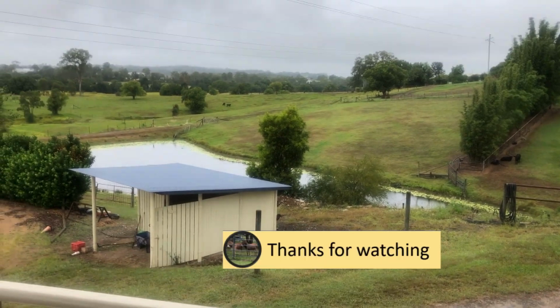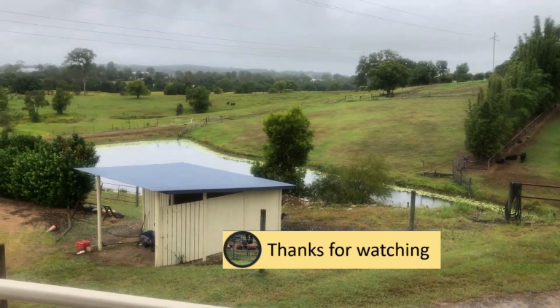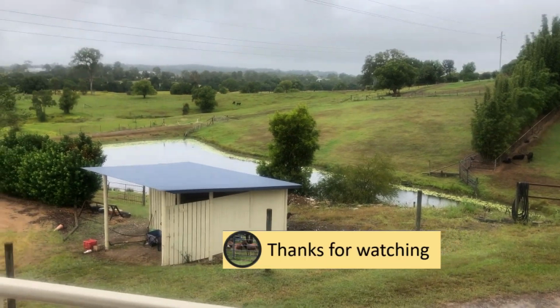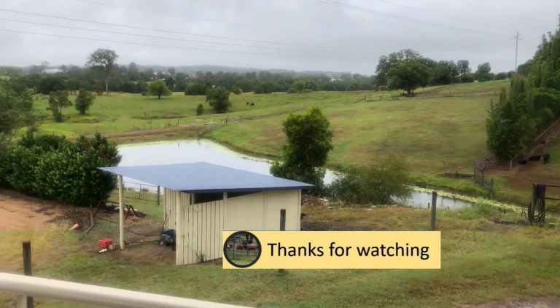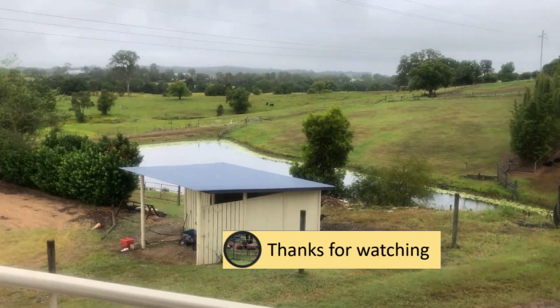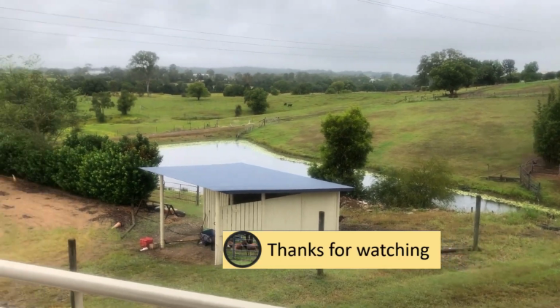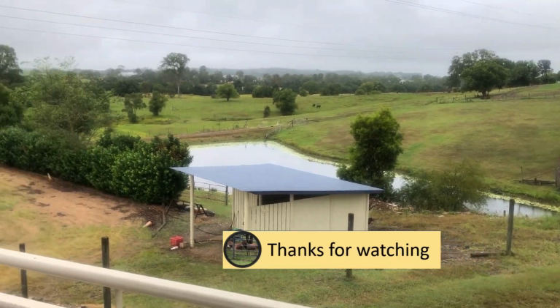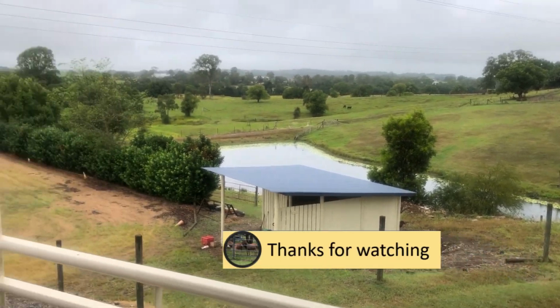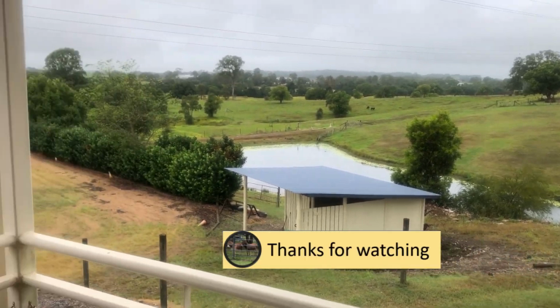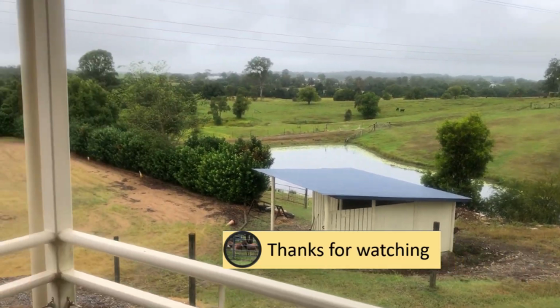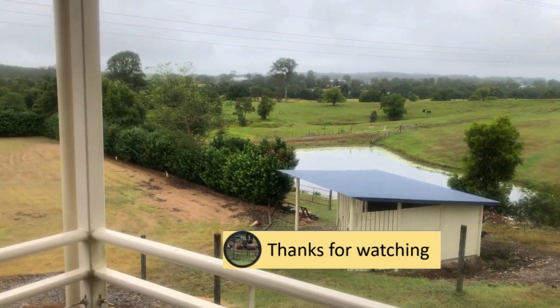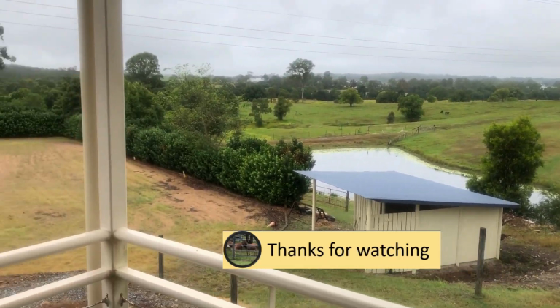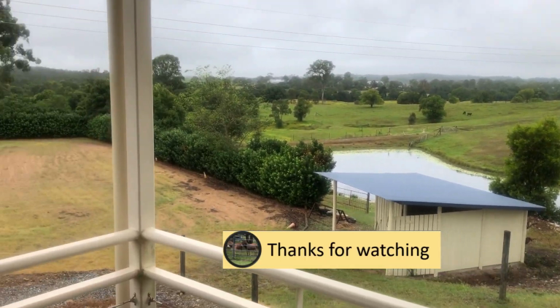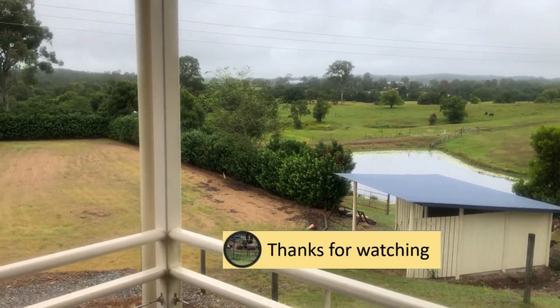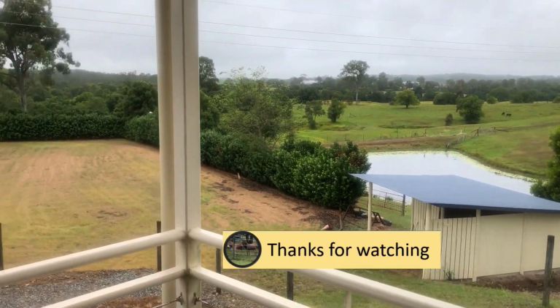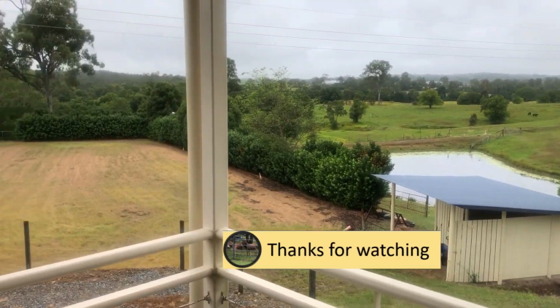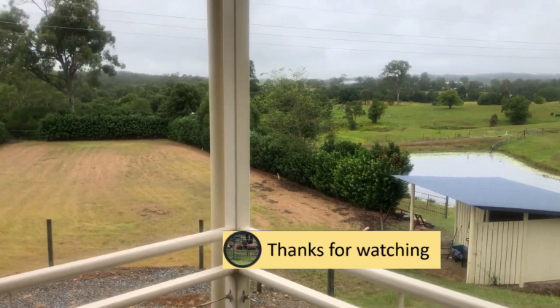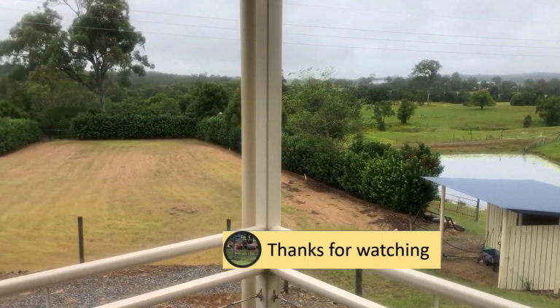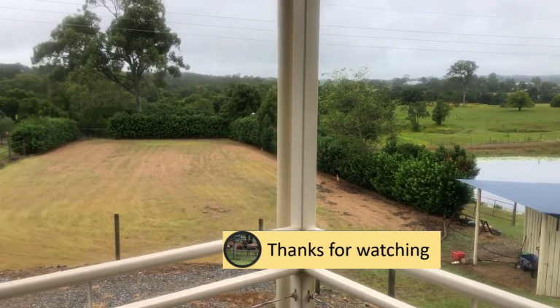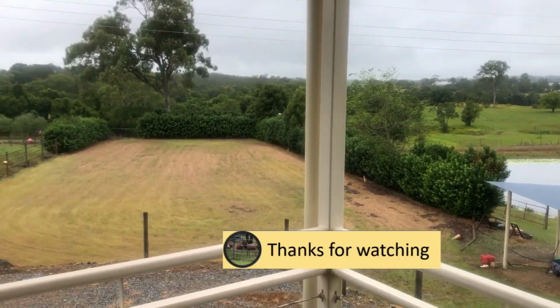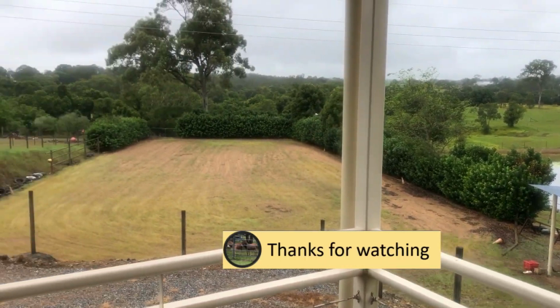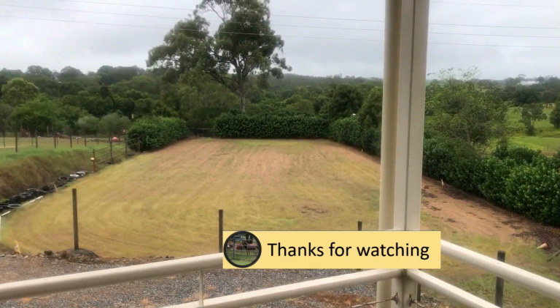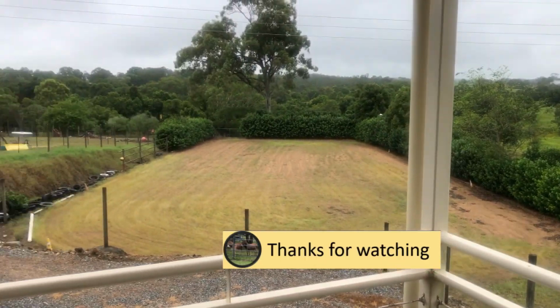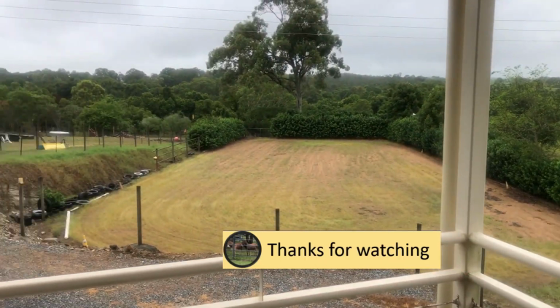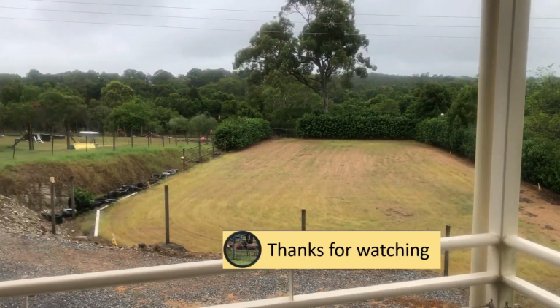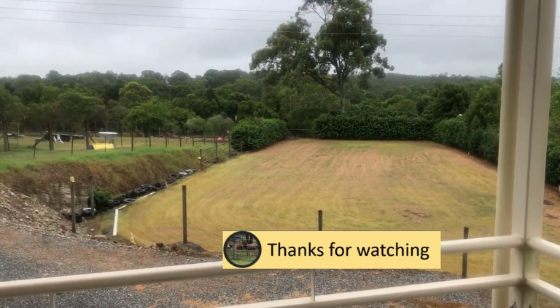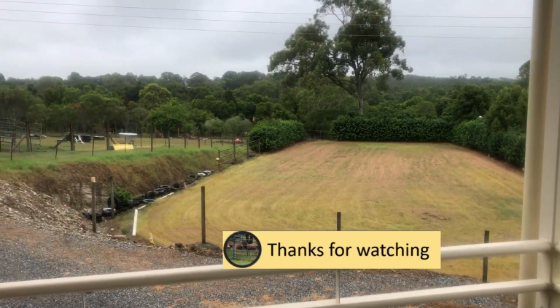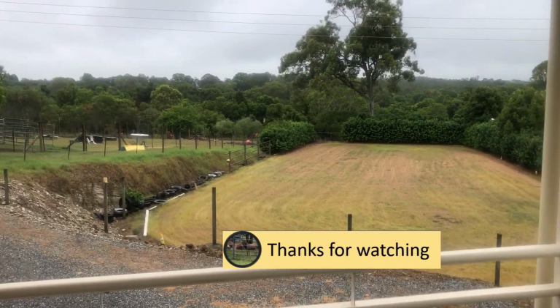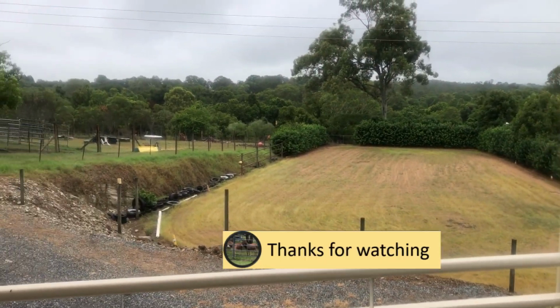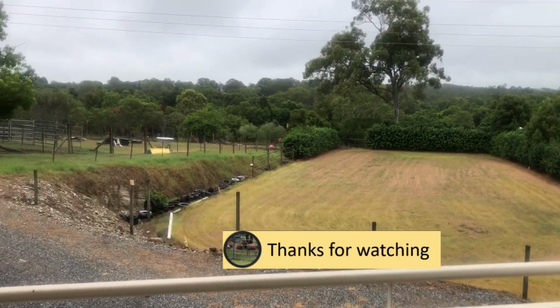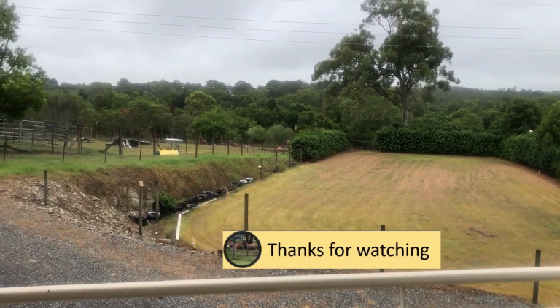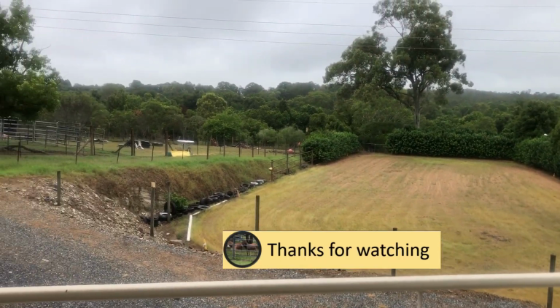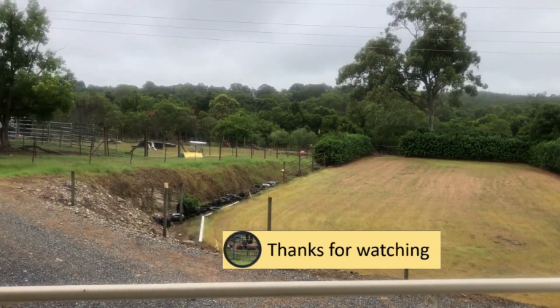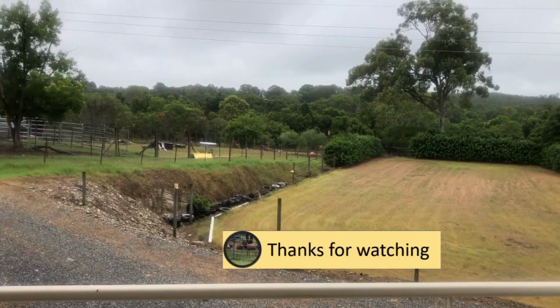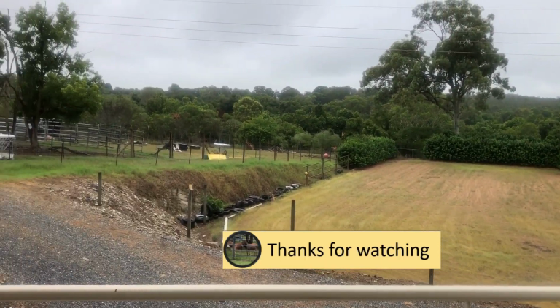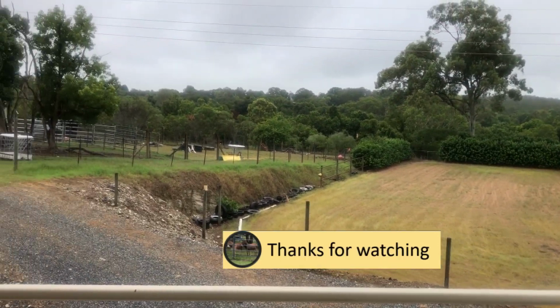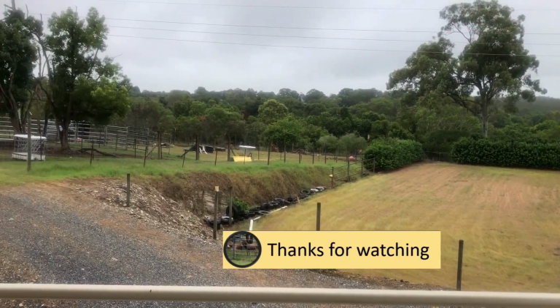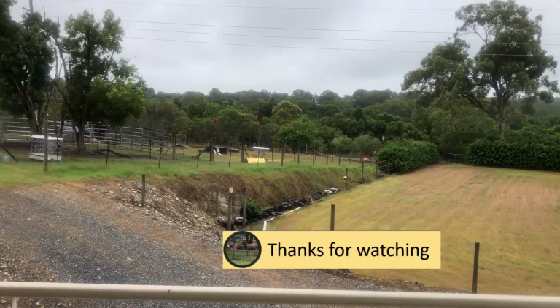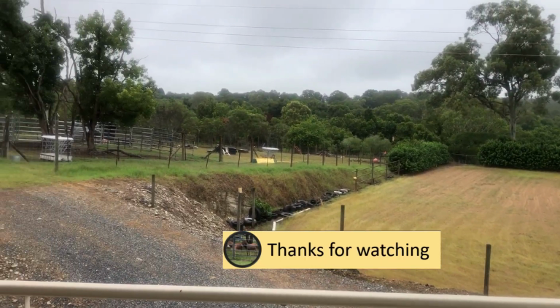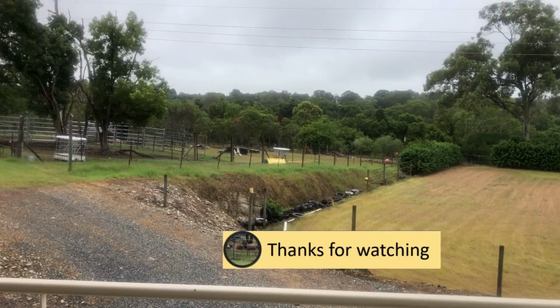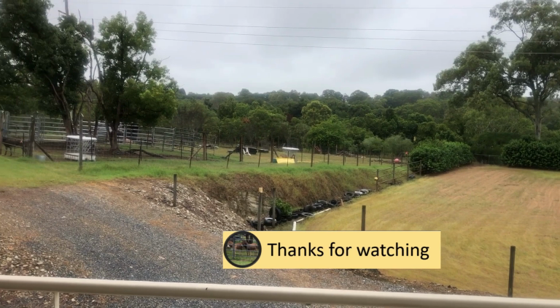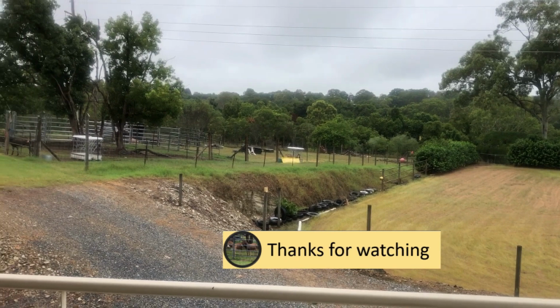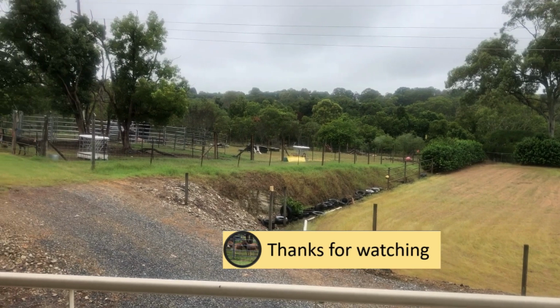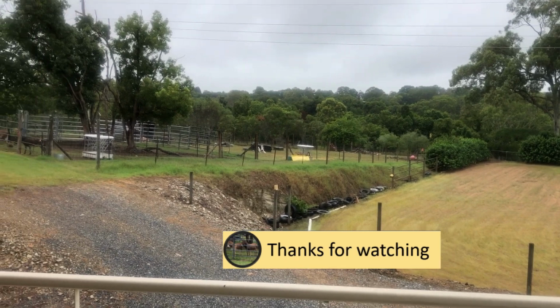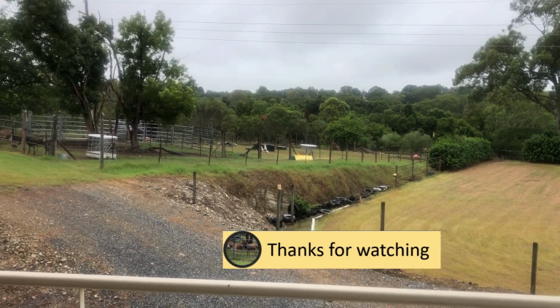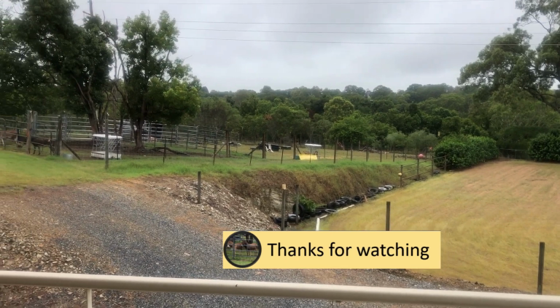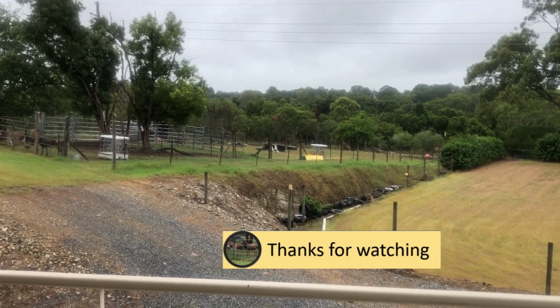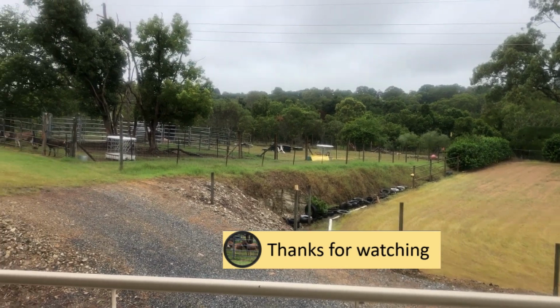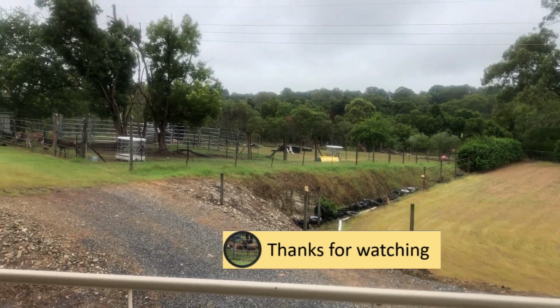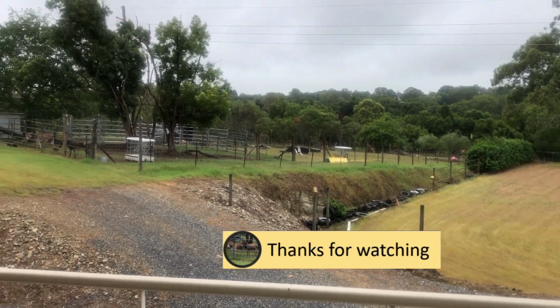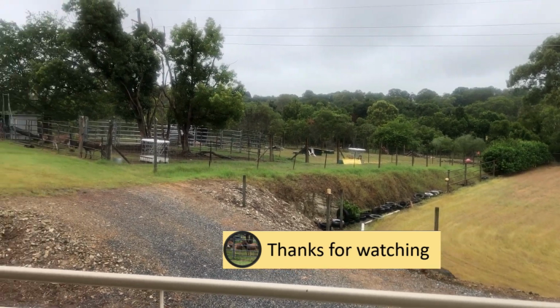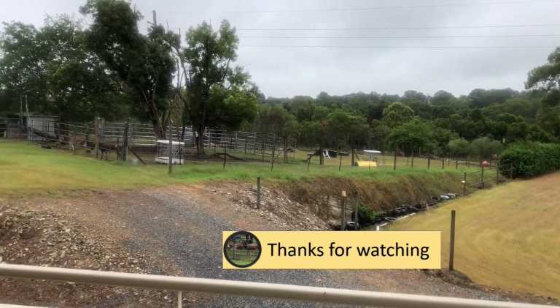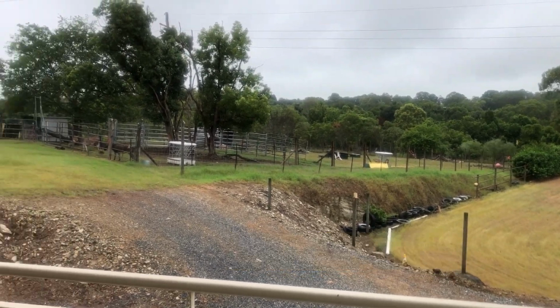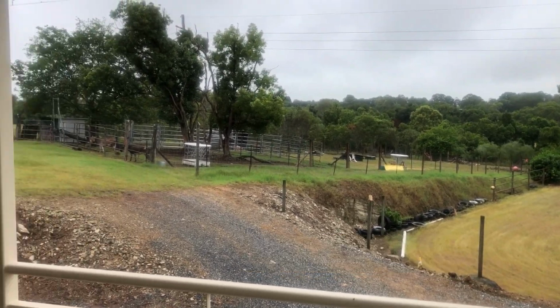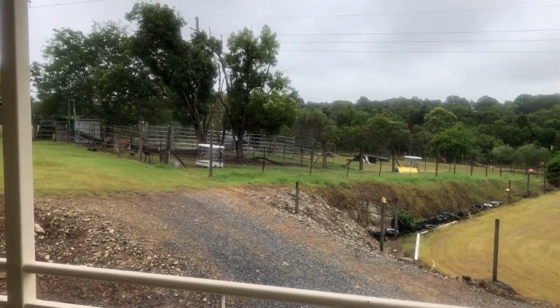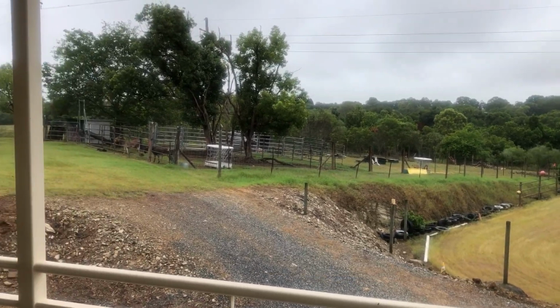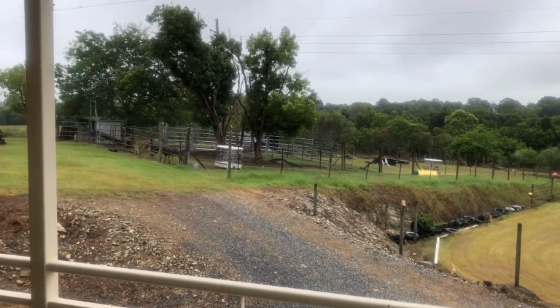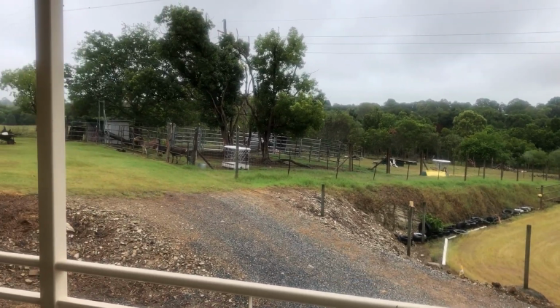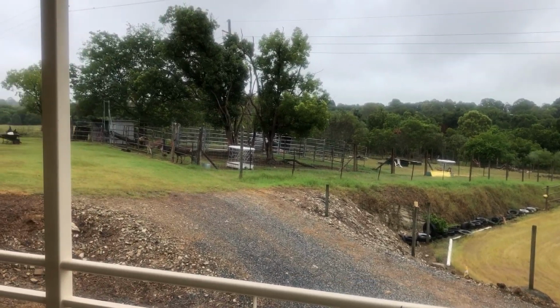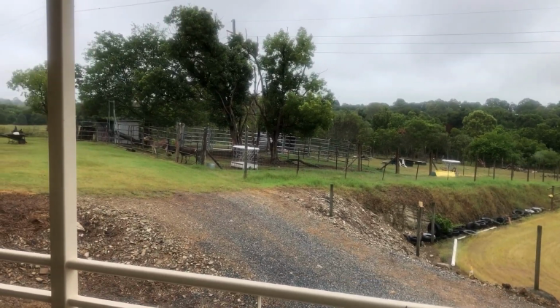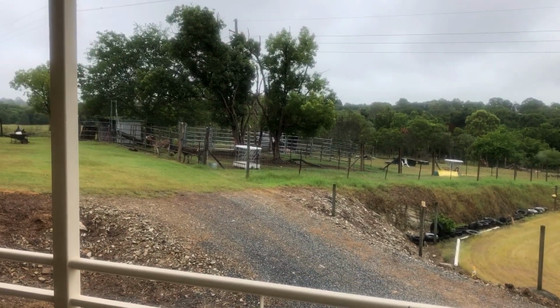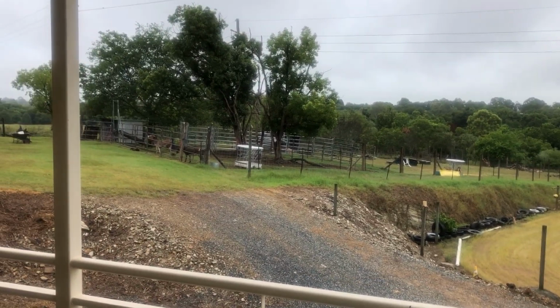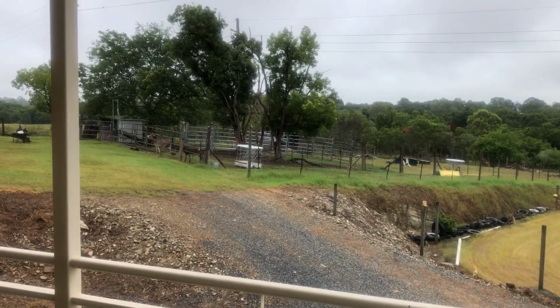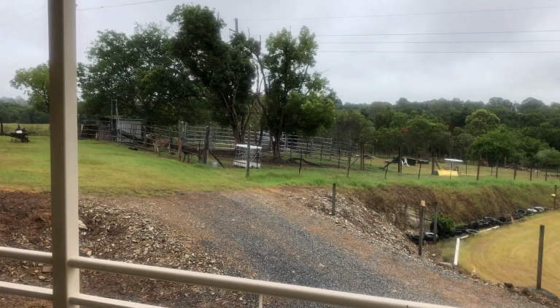If you want to go and see the animals or look around the farm, let us know — we can arrange that. If you're looking for somewhere to stay, think about us. Thanks for watching.